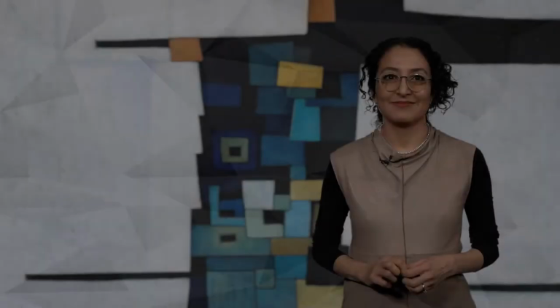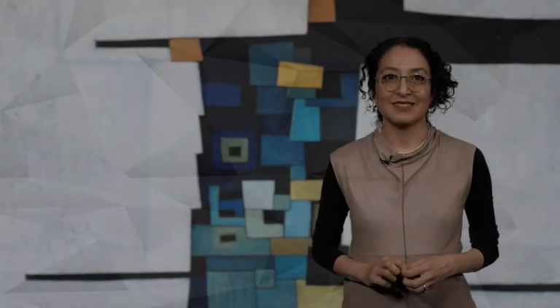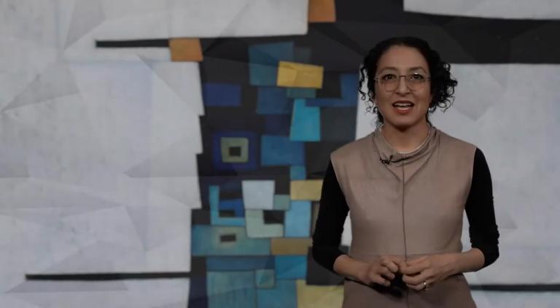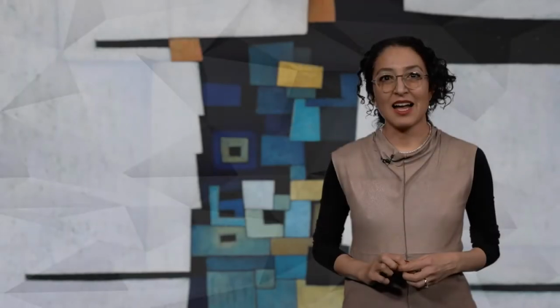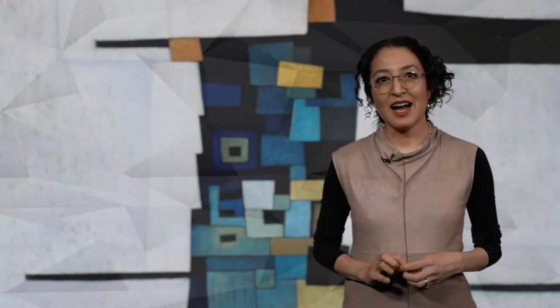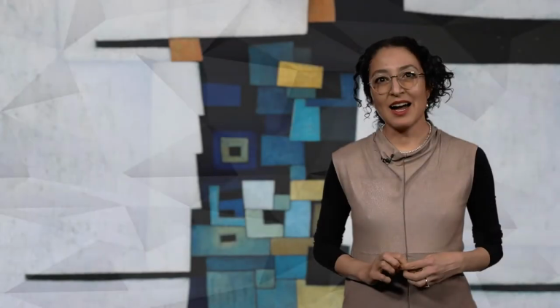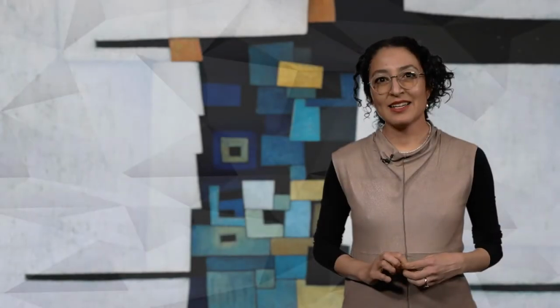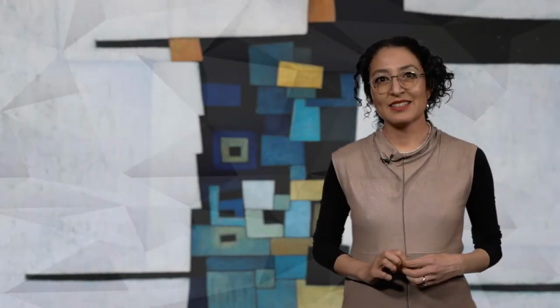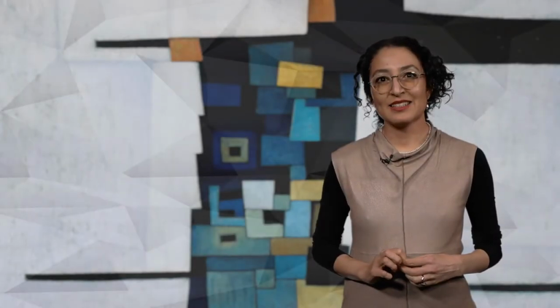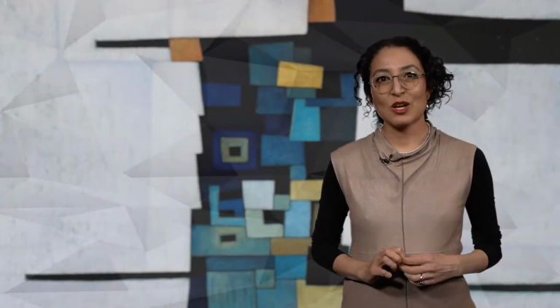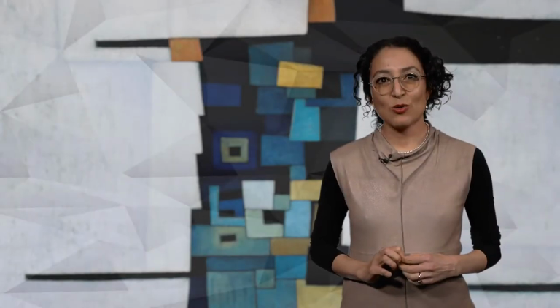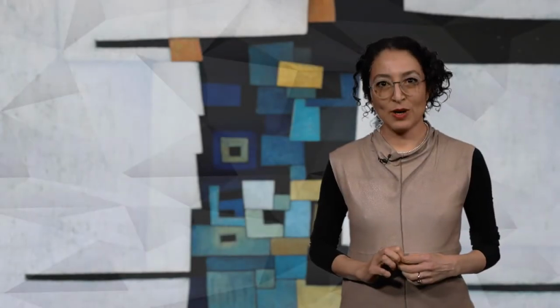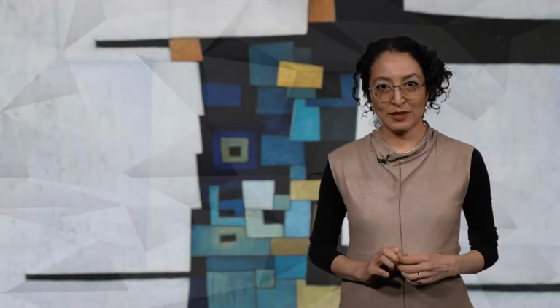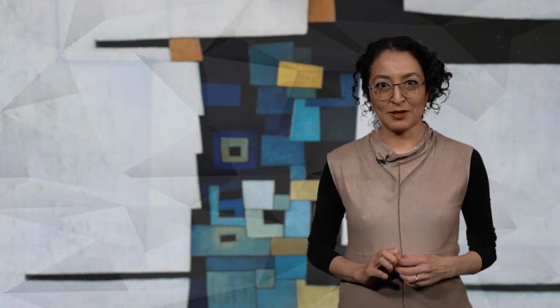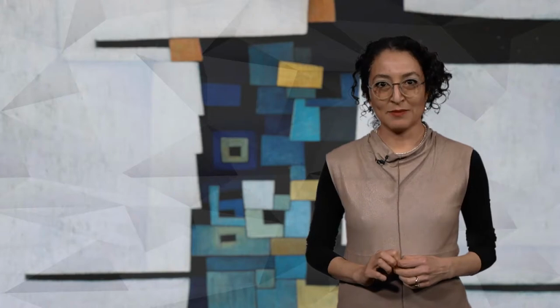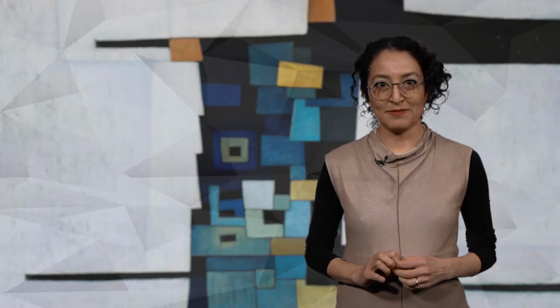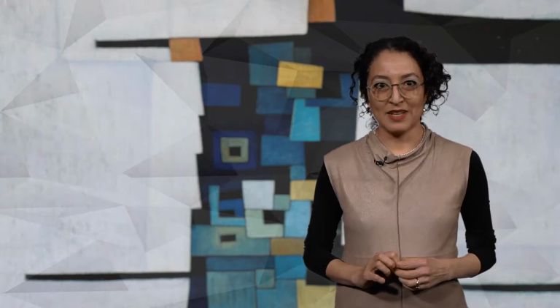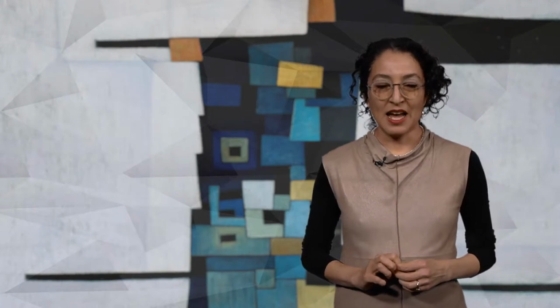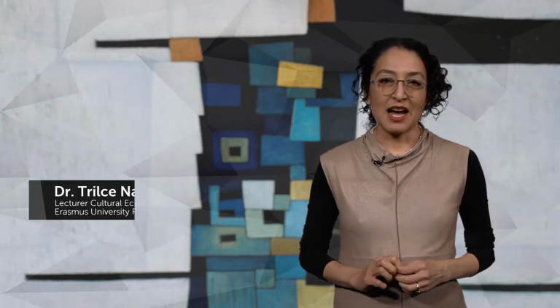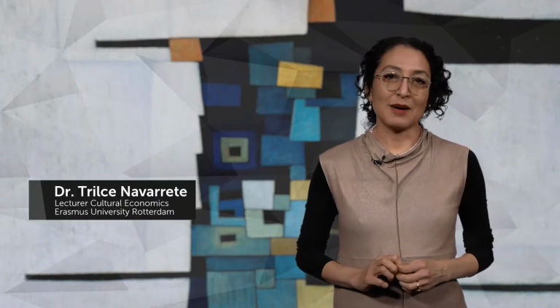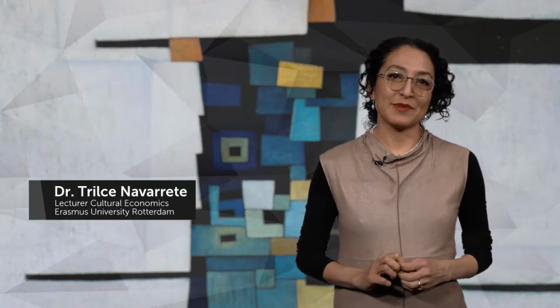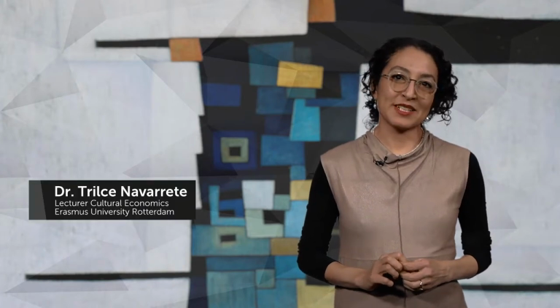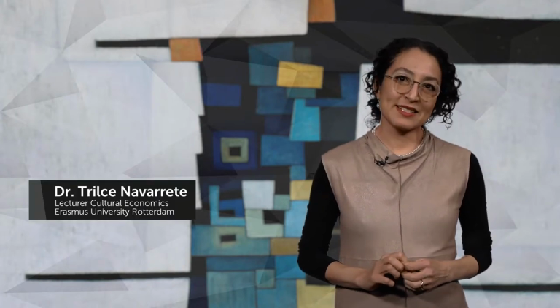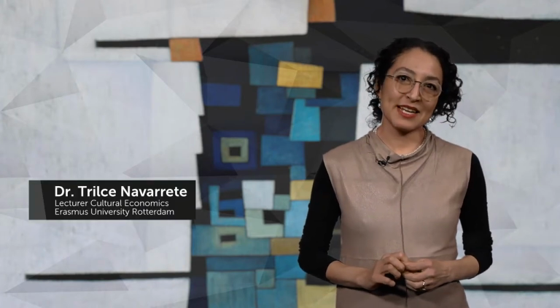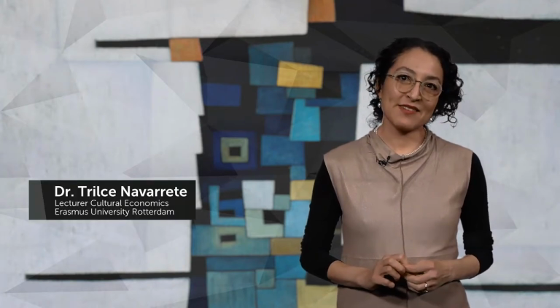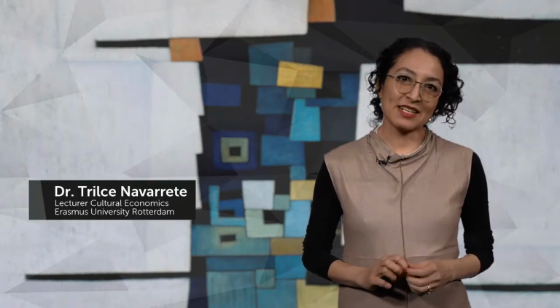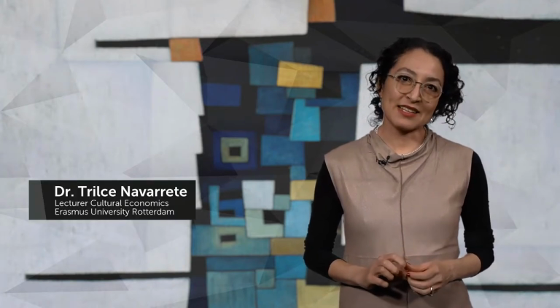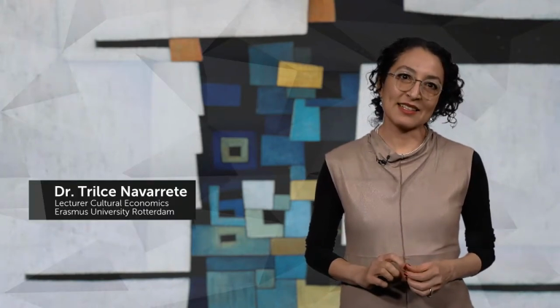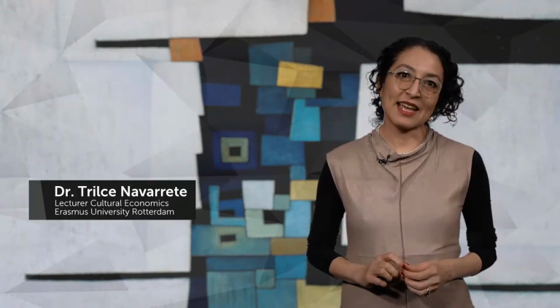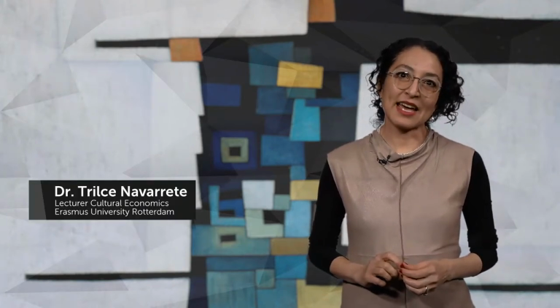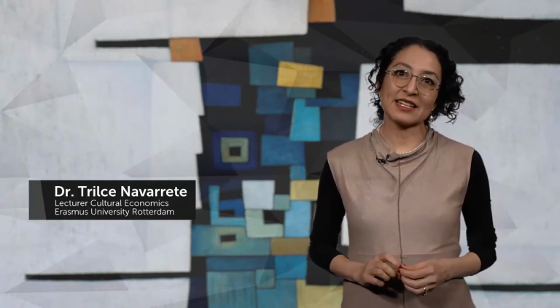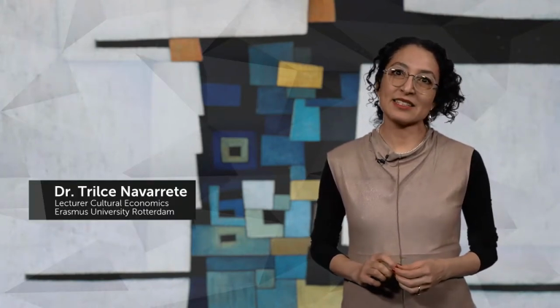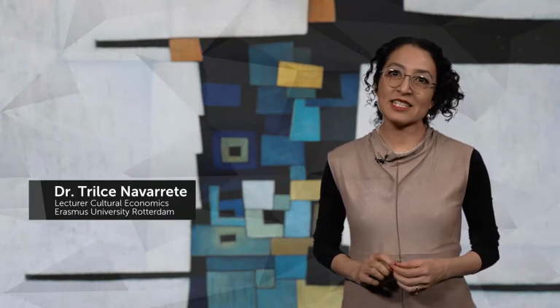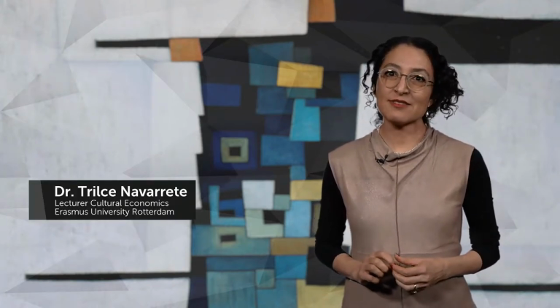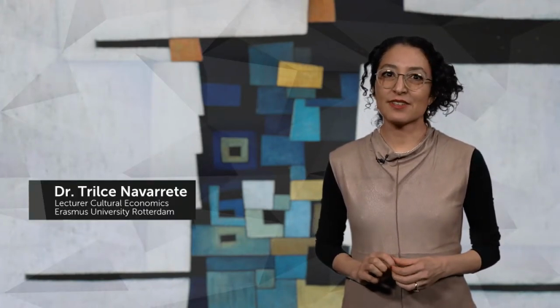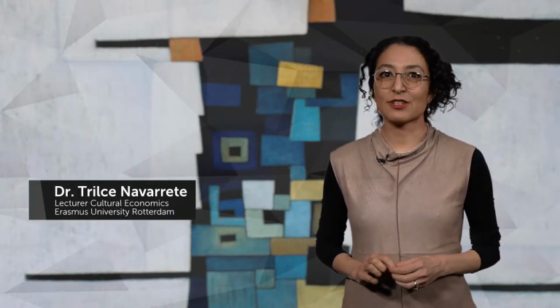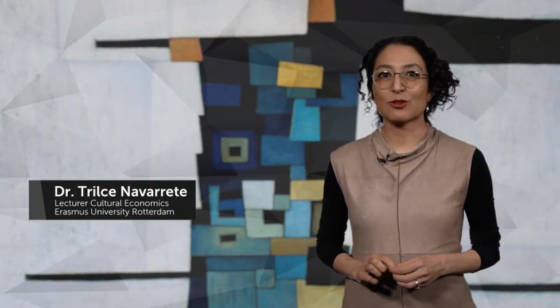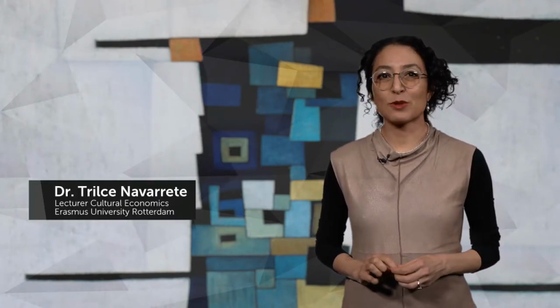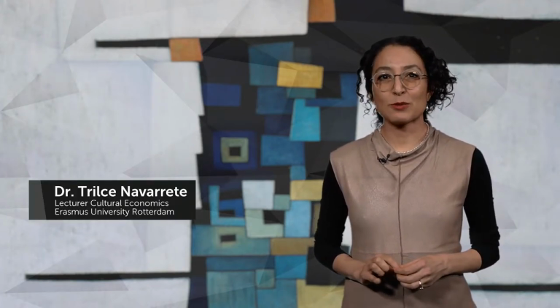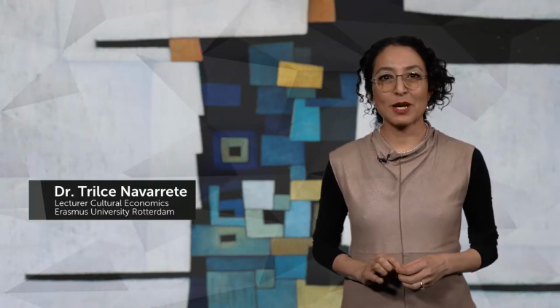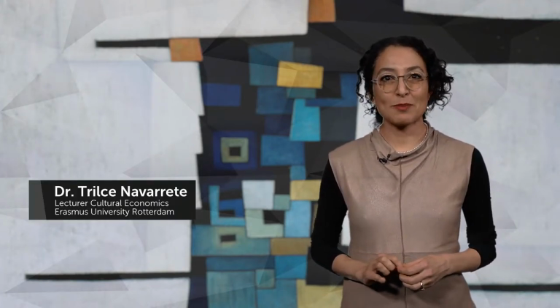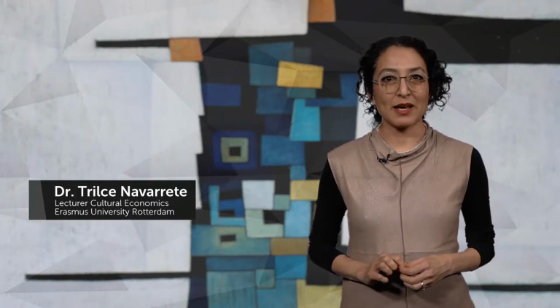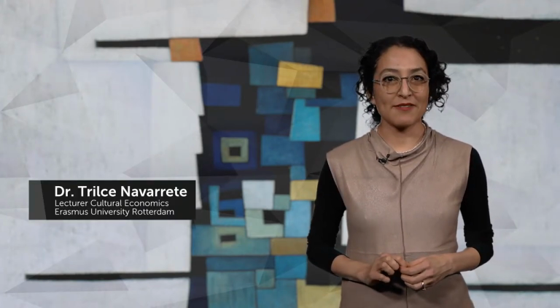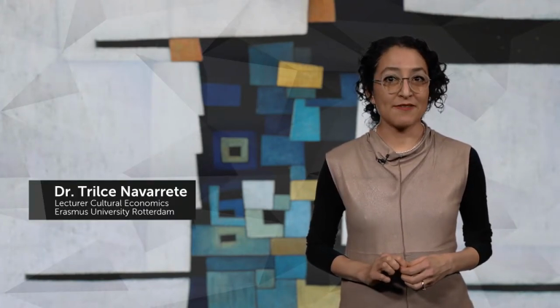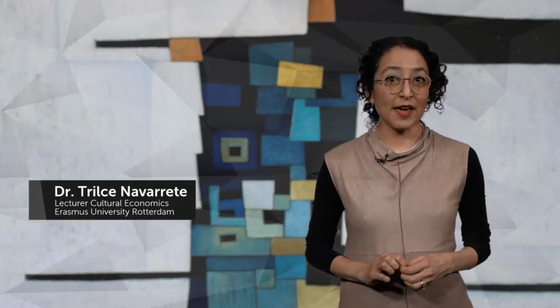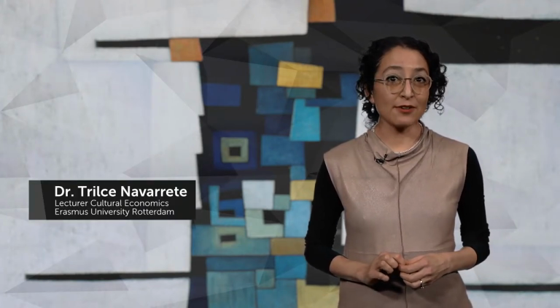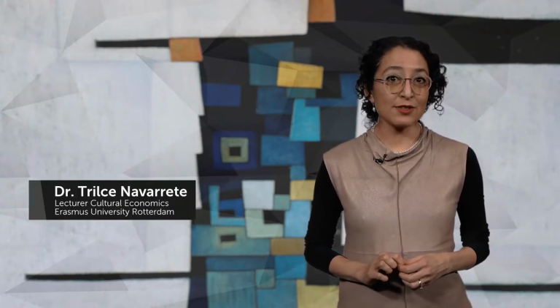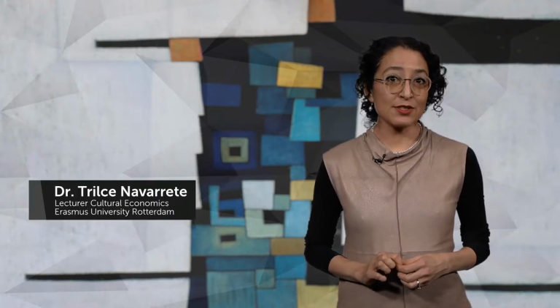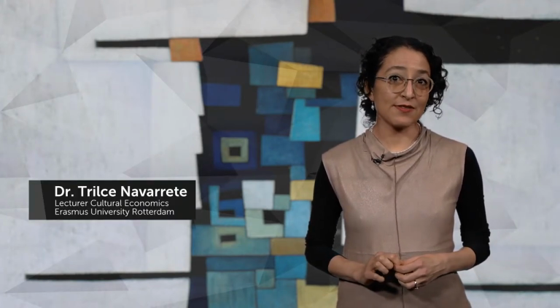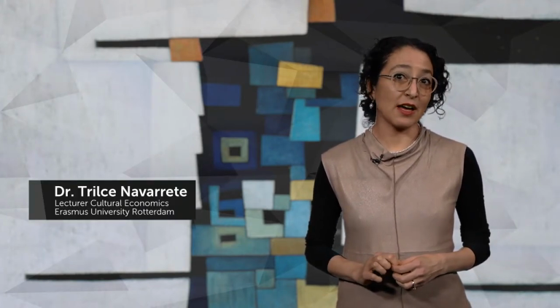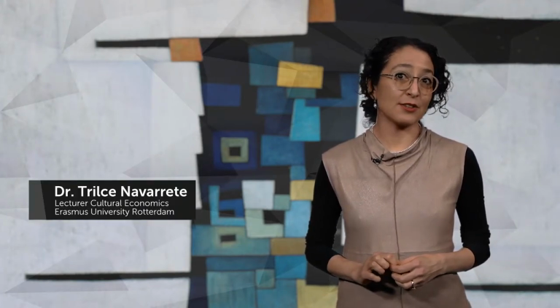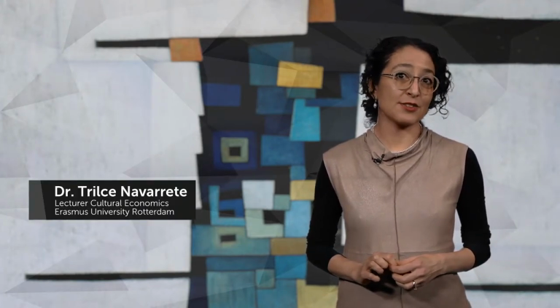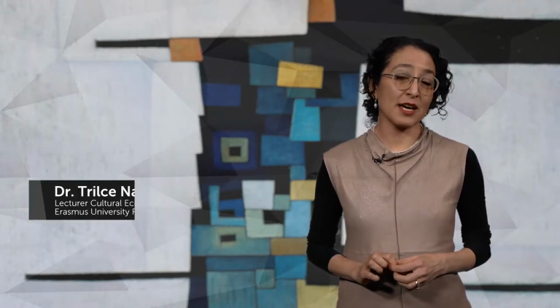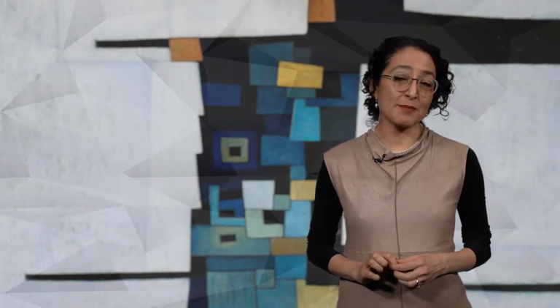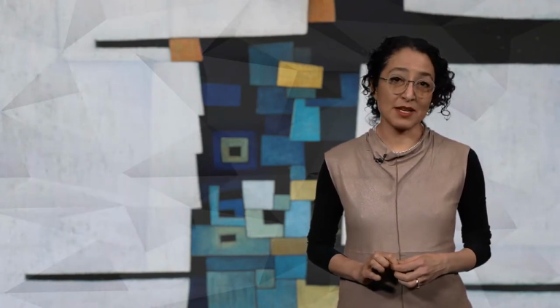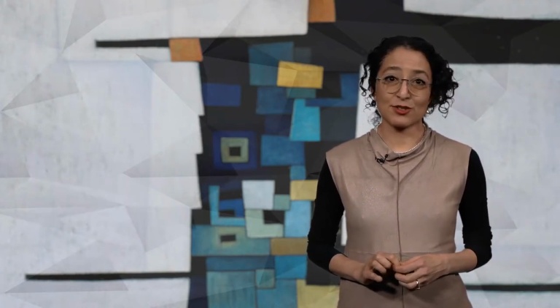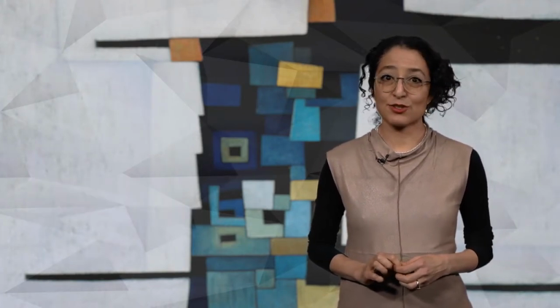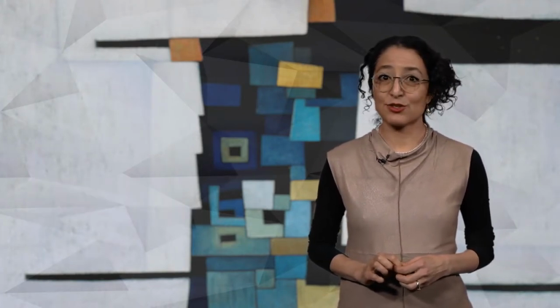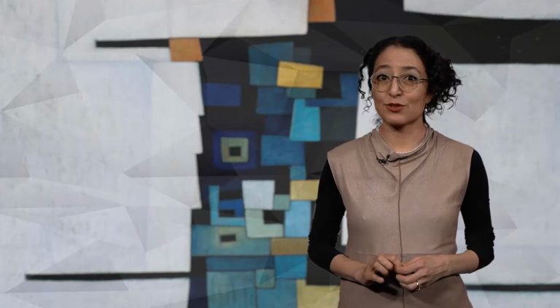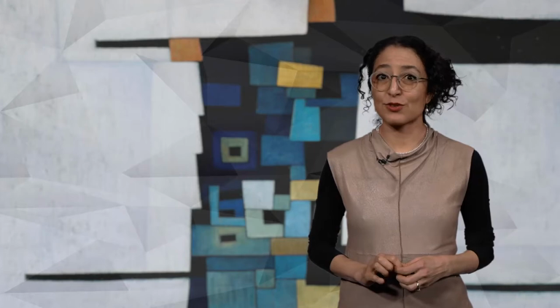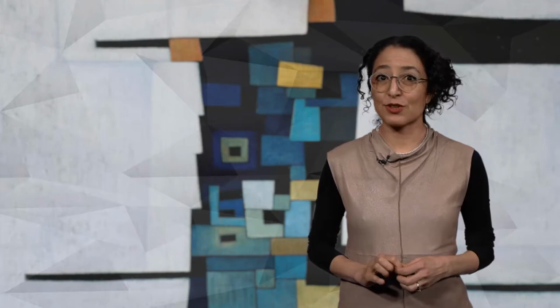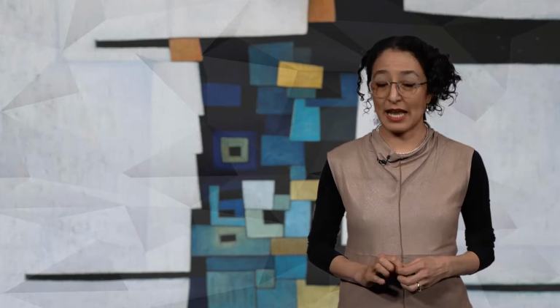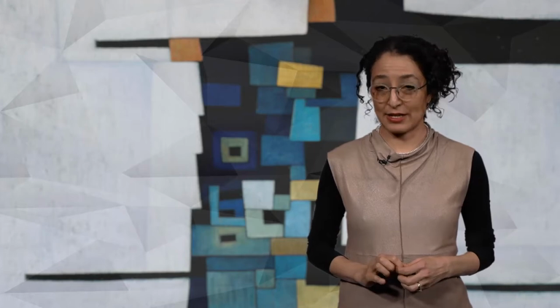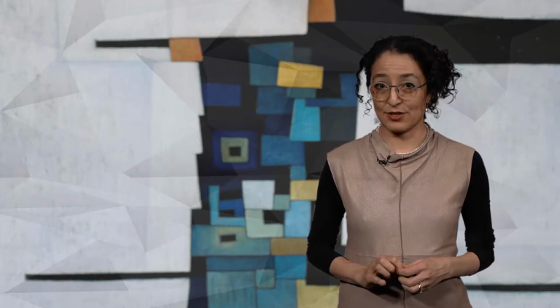Hi, welcome. I'm Teresa Navarrete and in this video we will apply various value dimensions to collections.